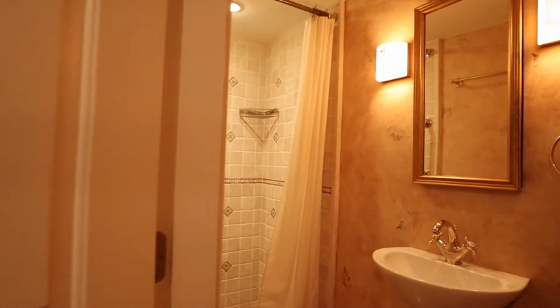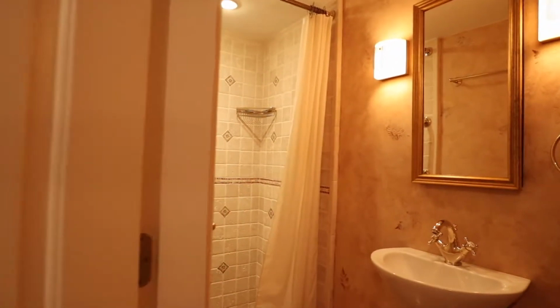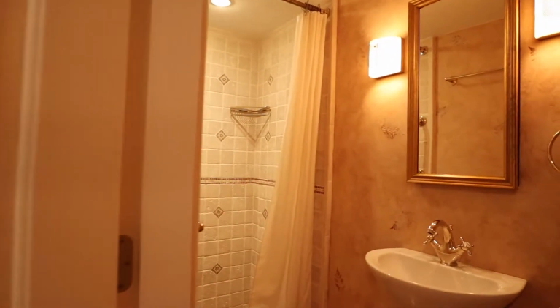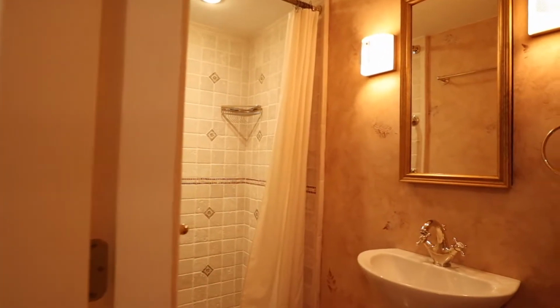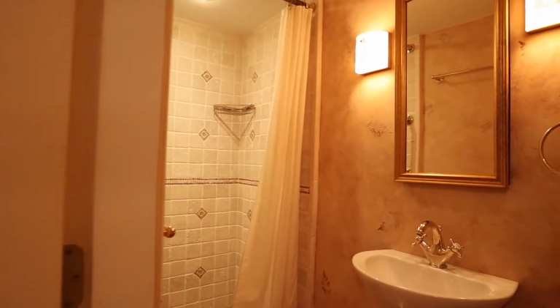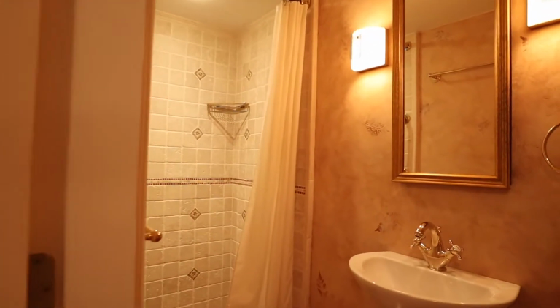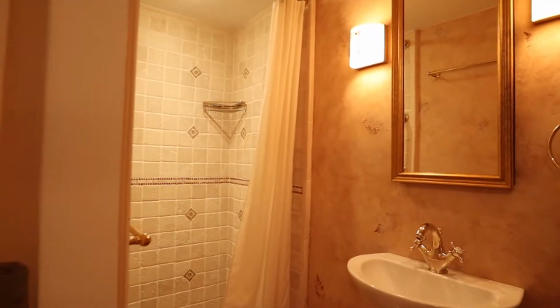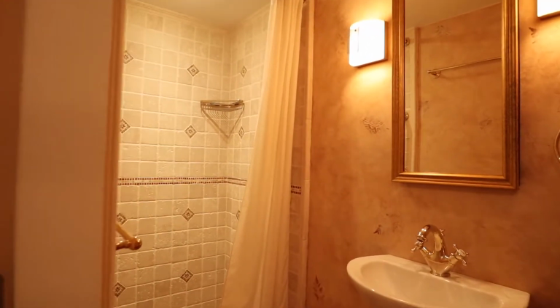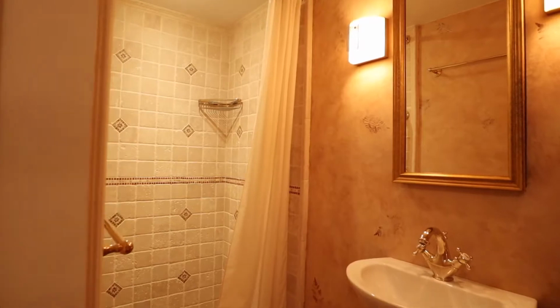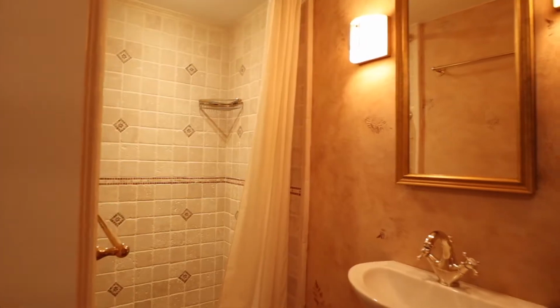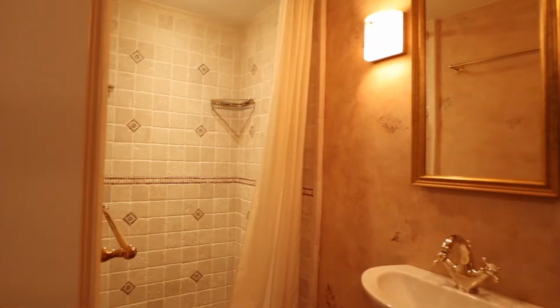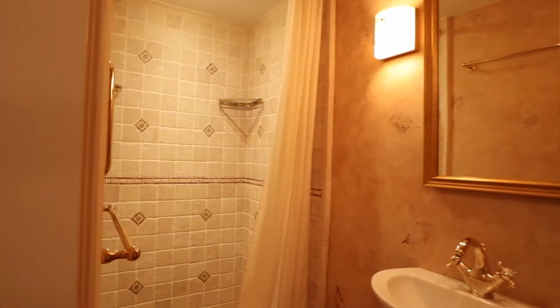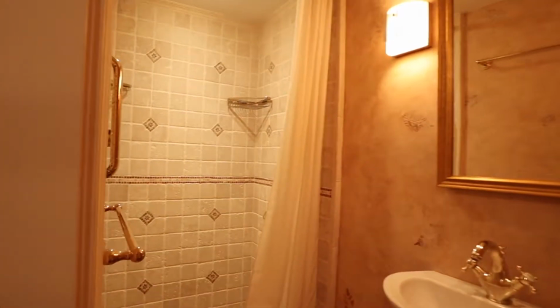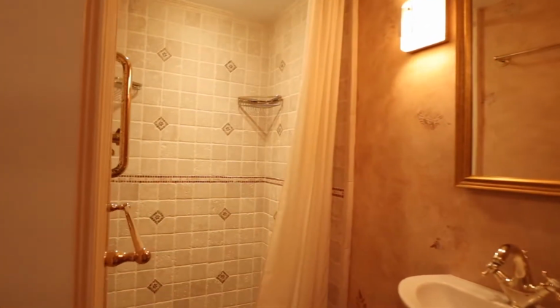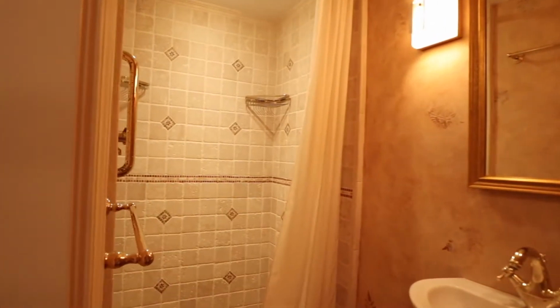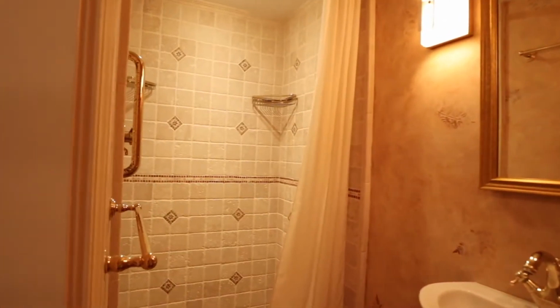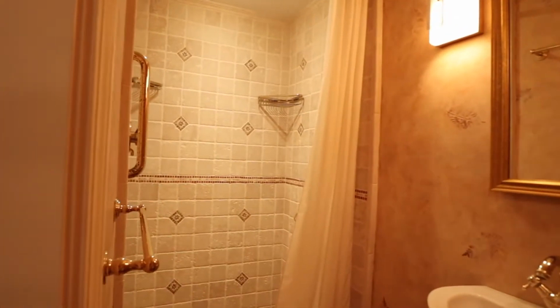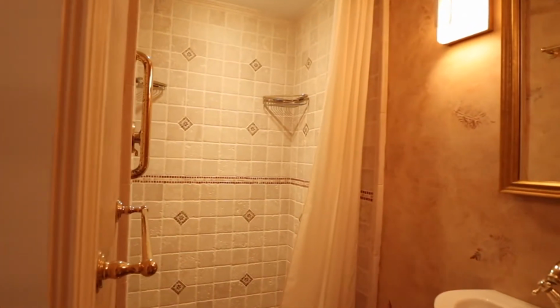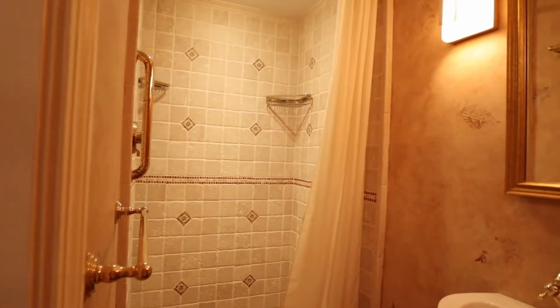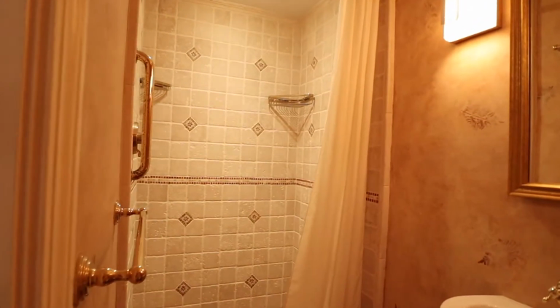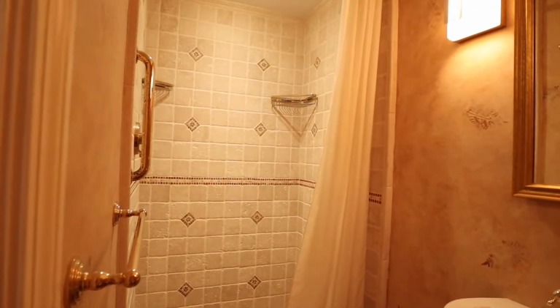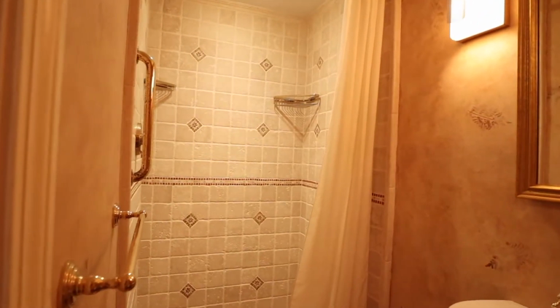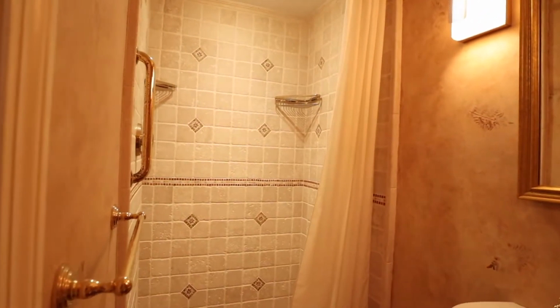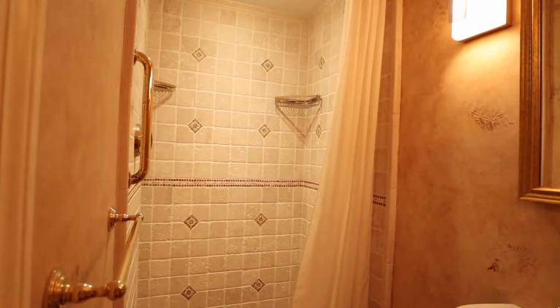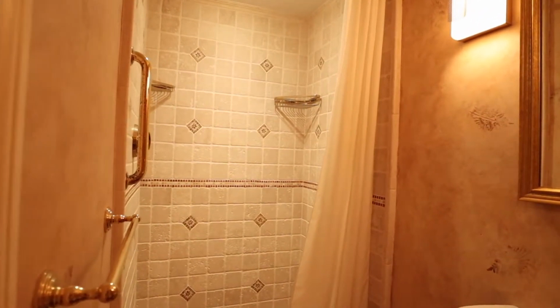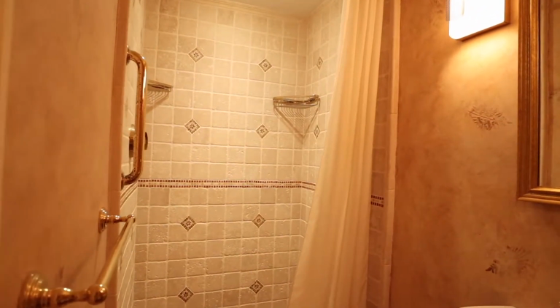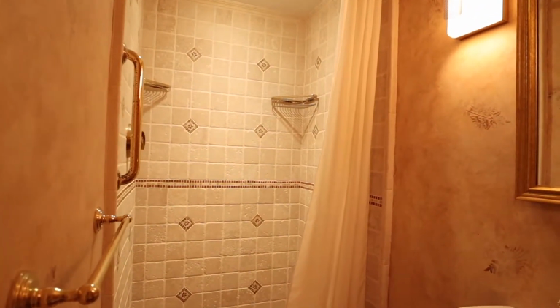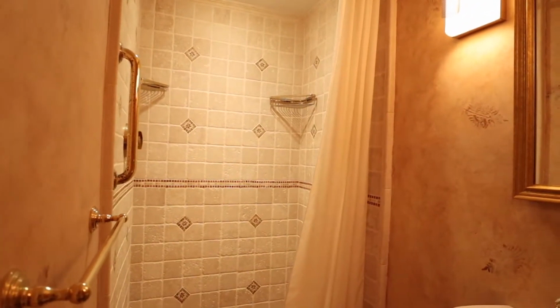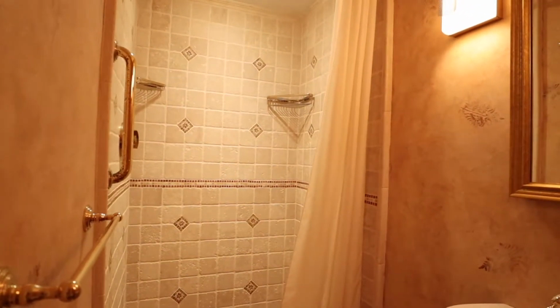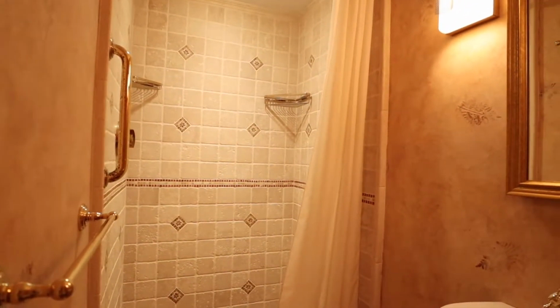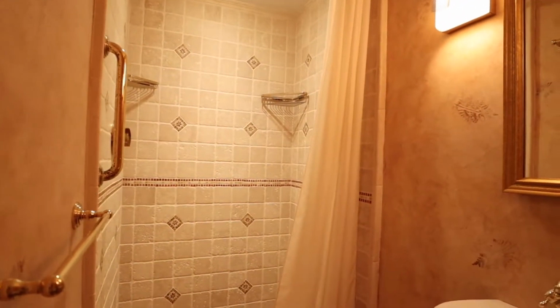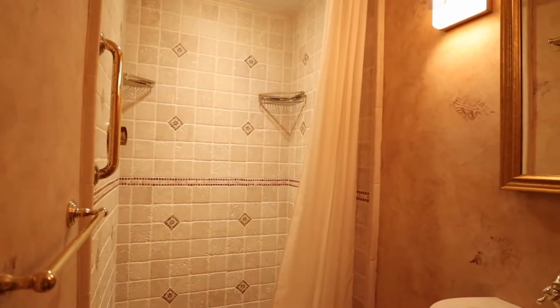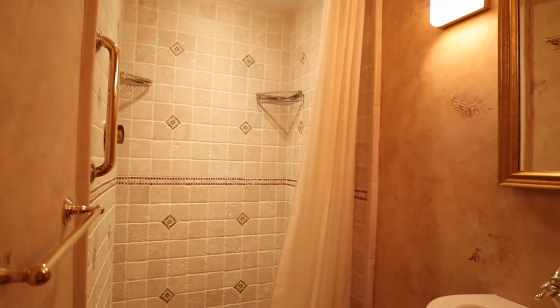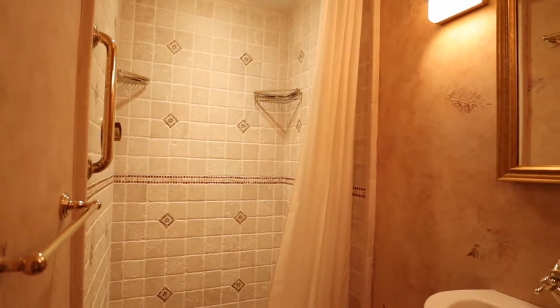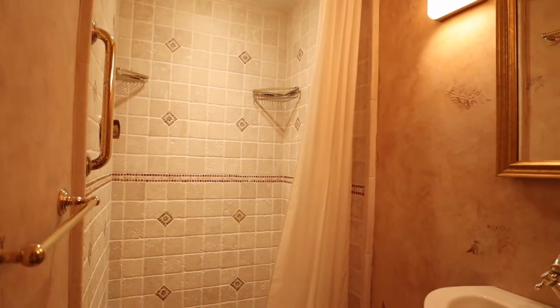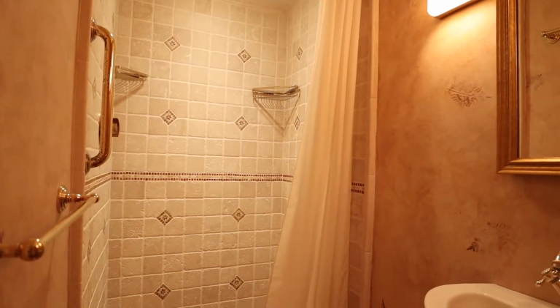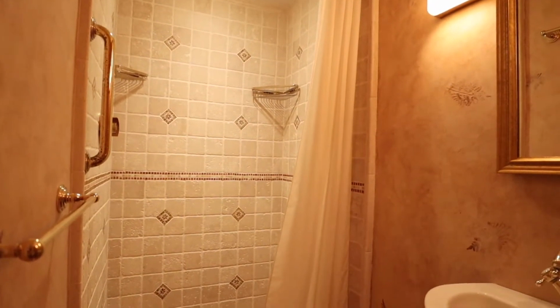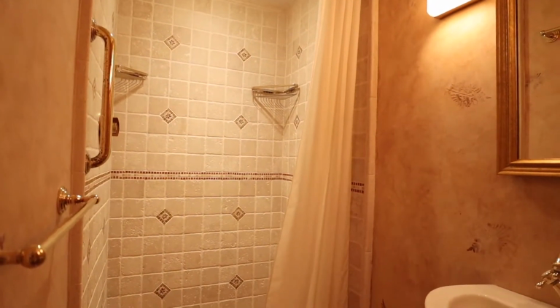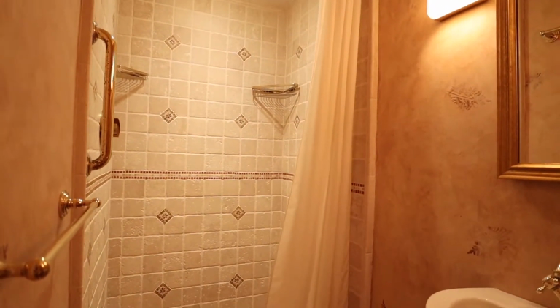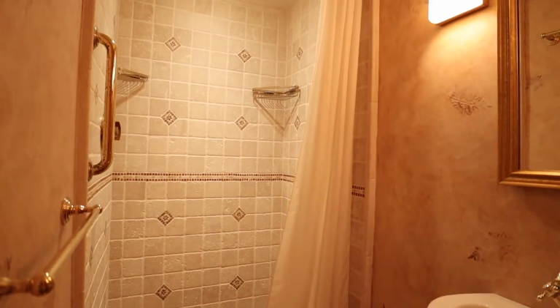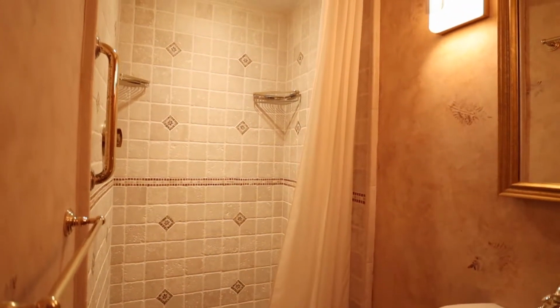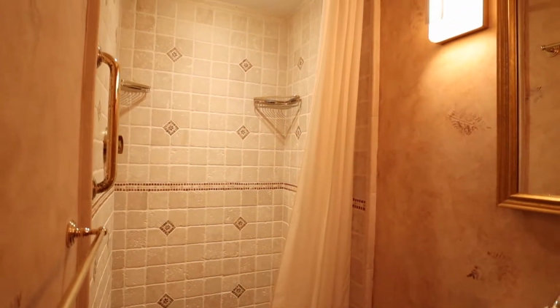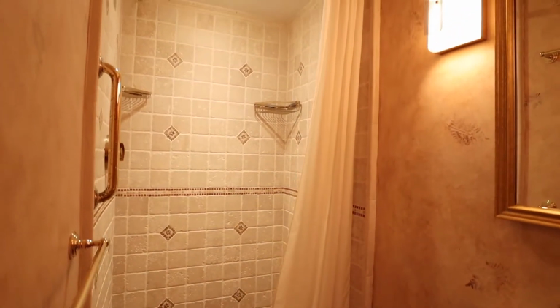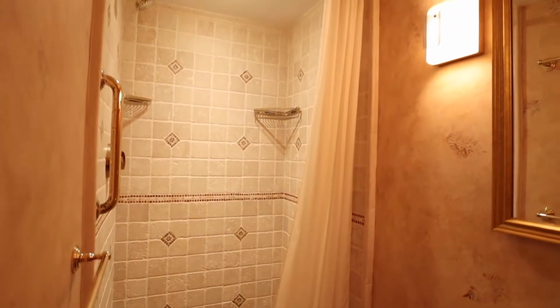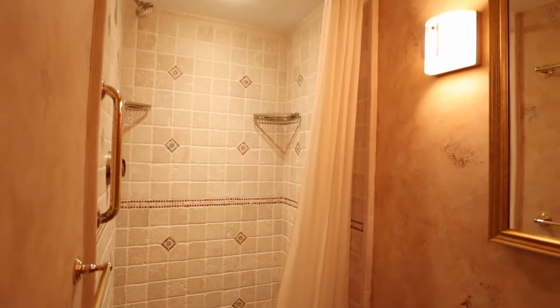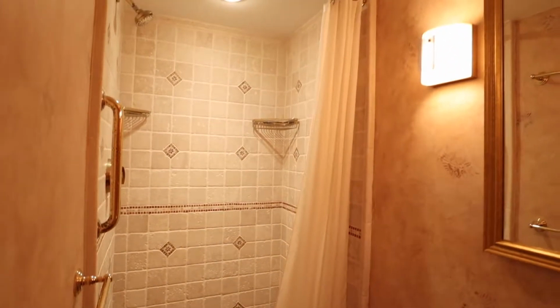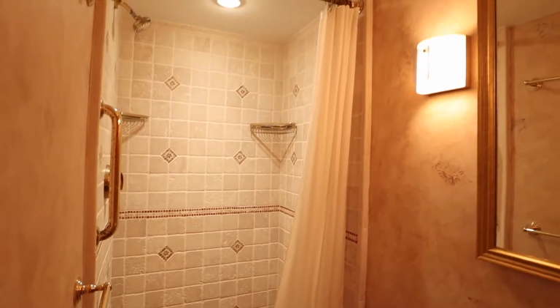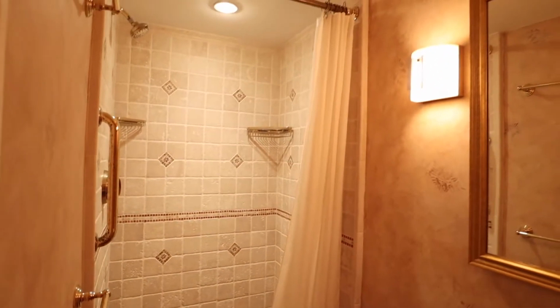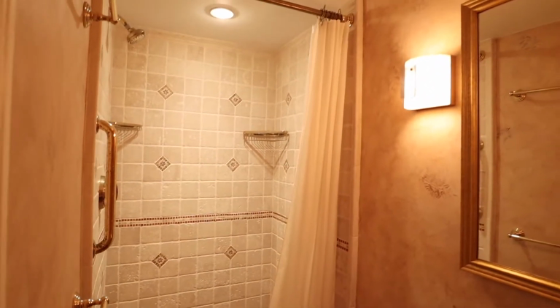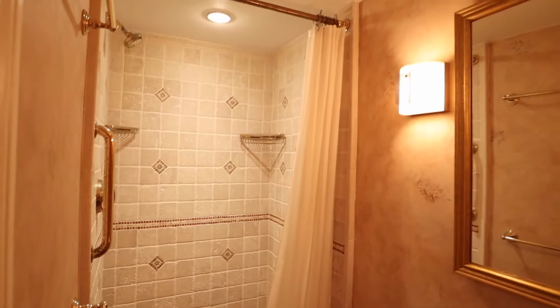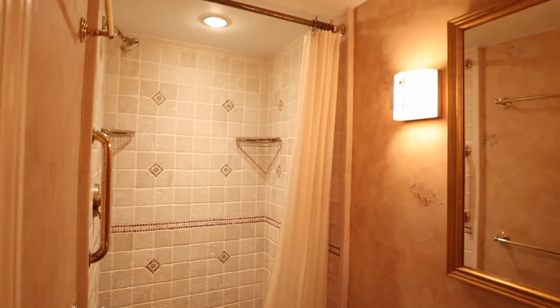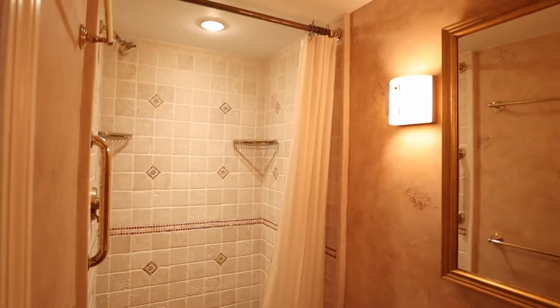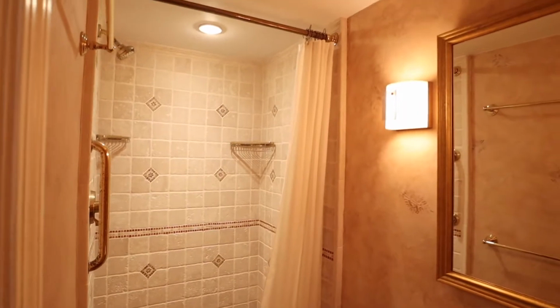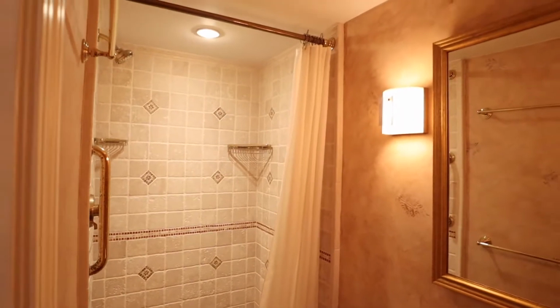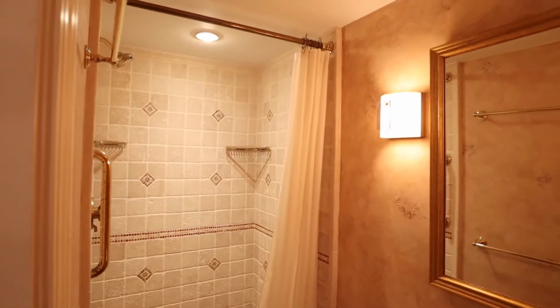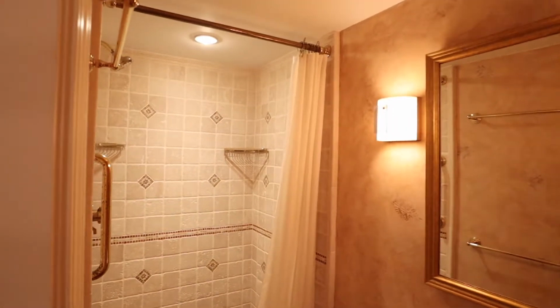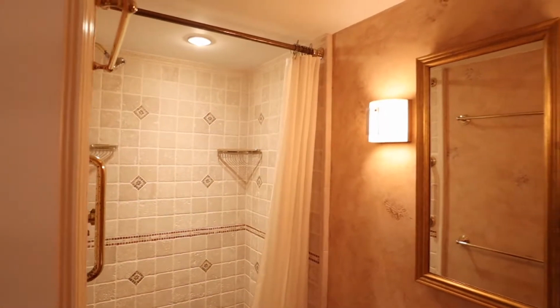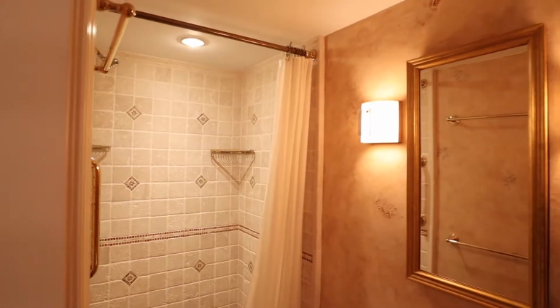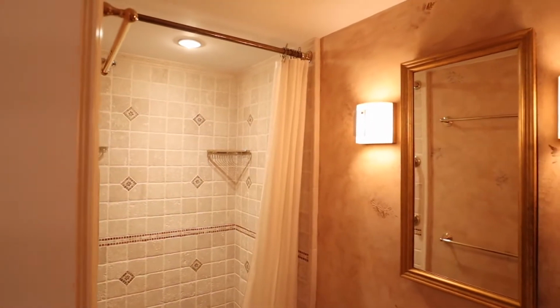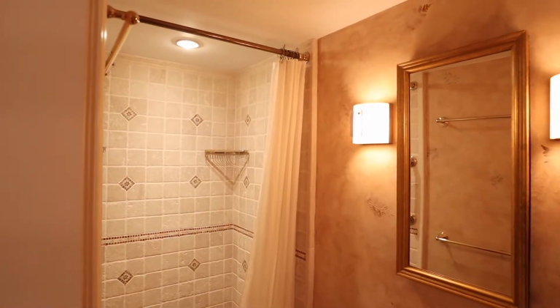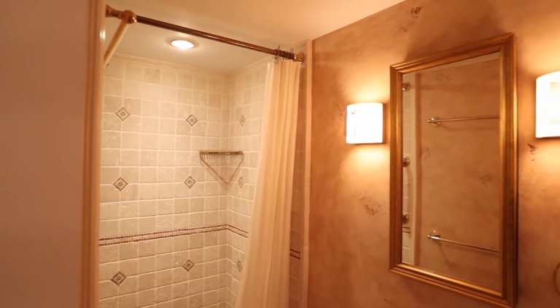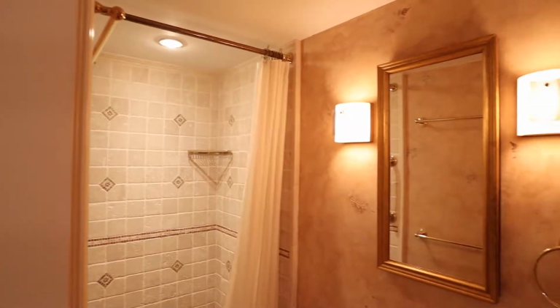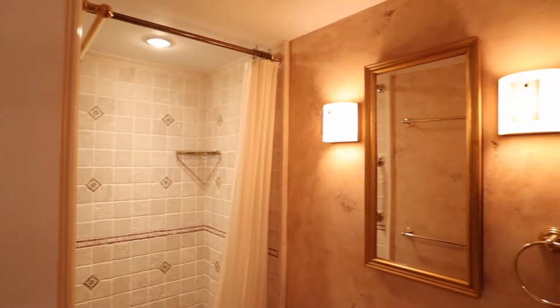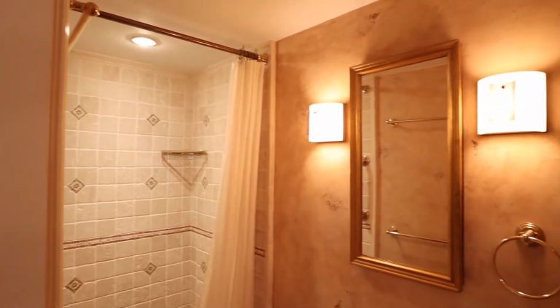Great stall shower. It's so nice that people don't have to run upstairs if you've got company down here spending the night.